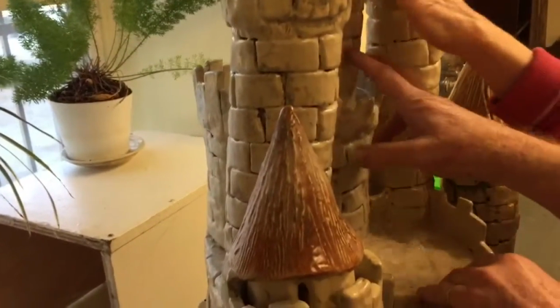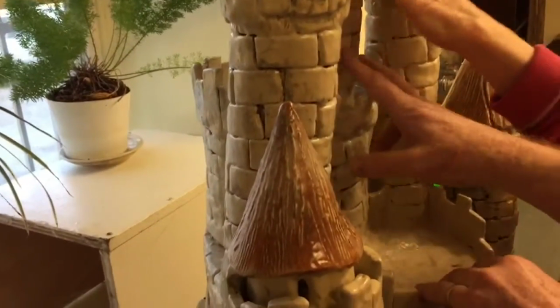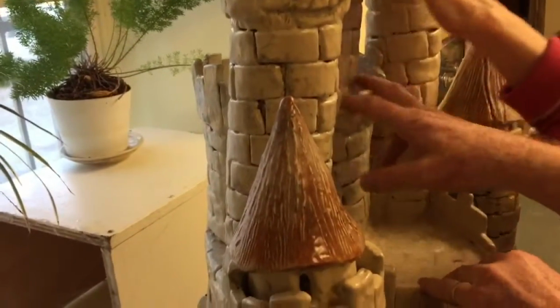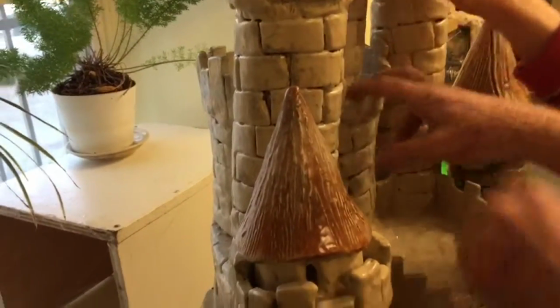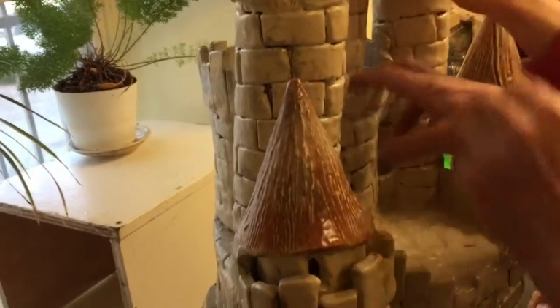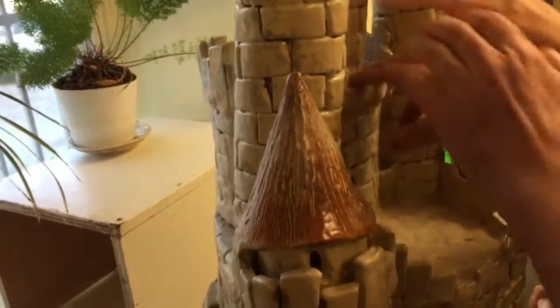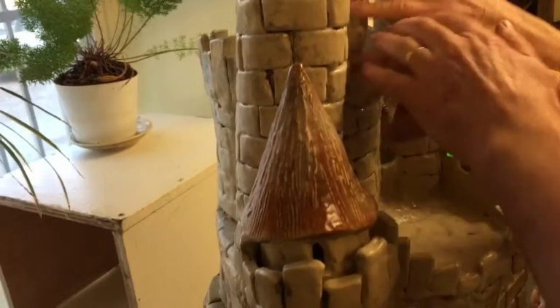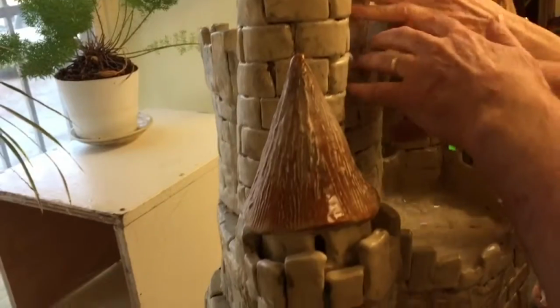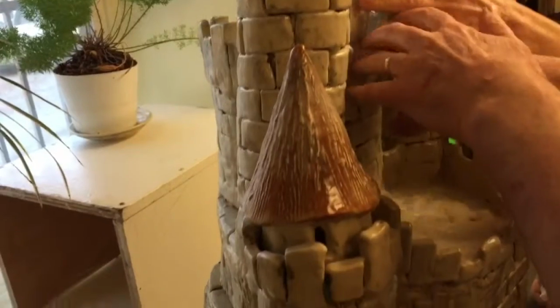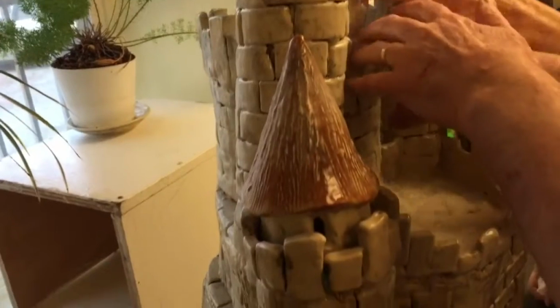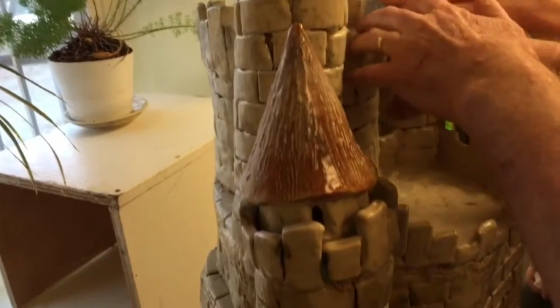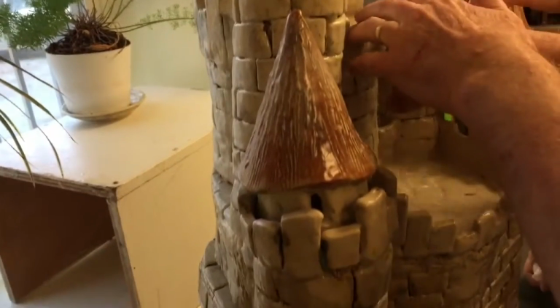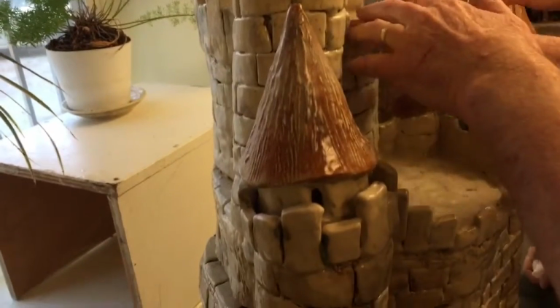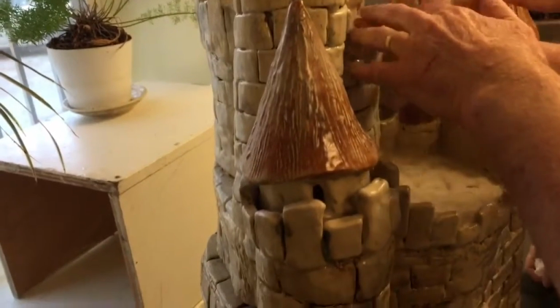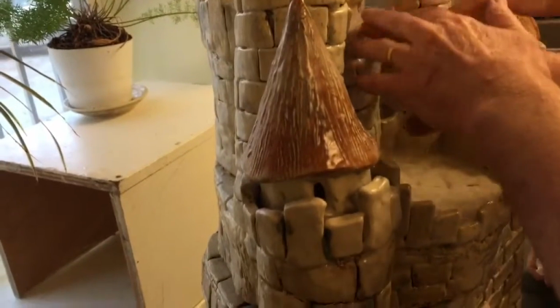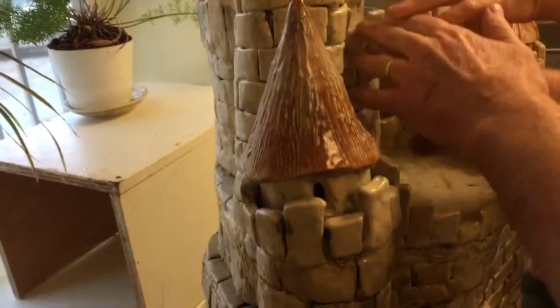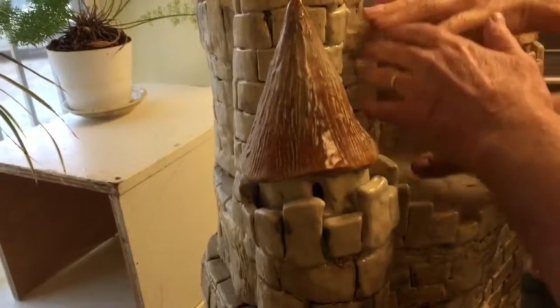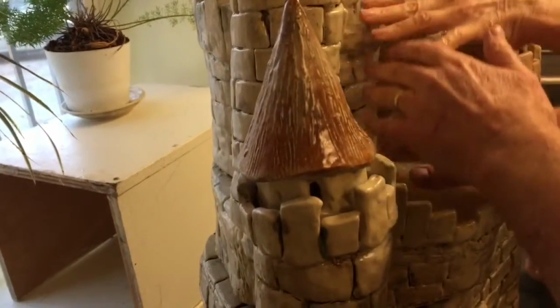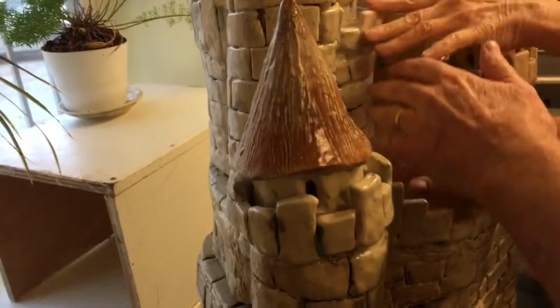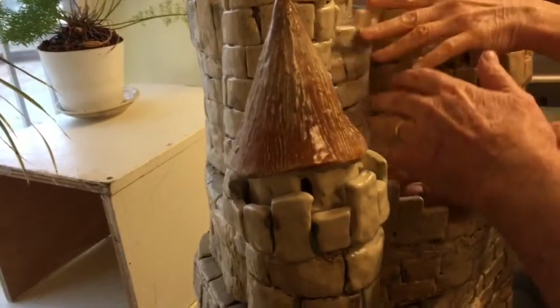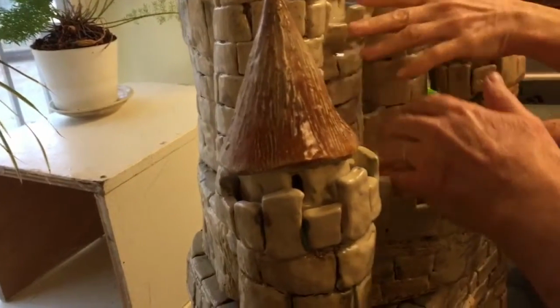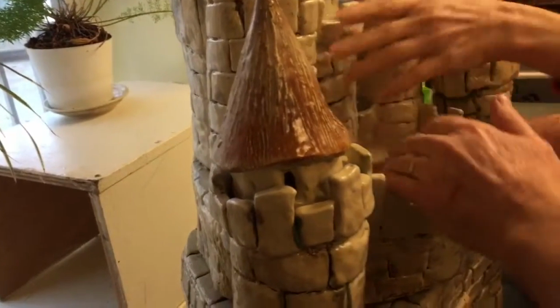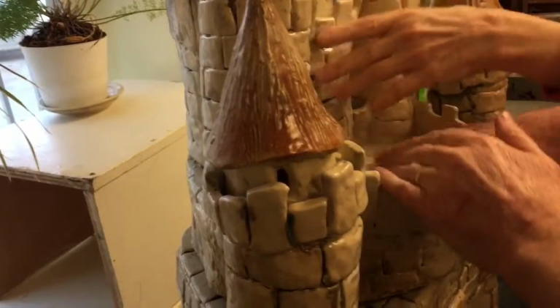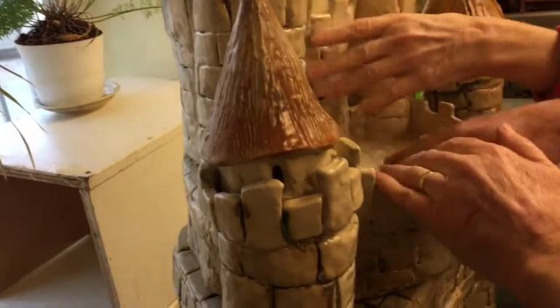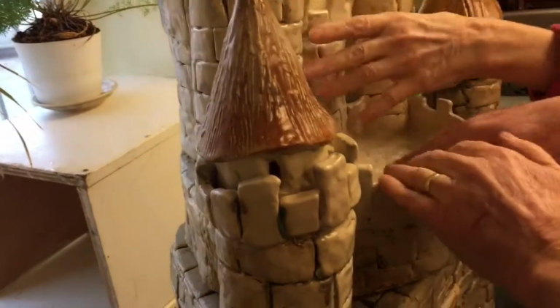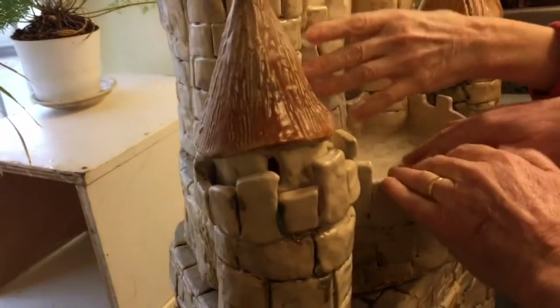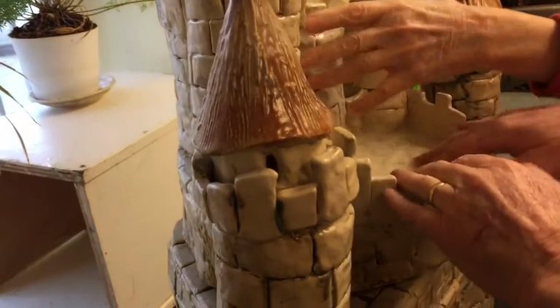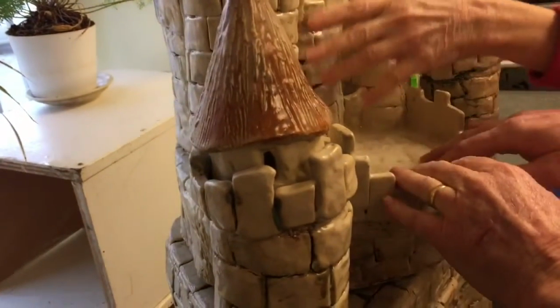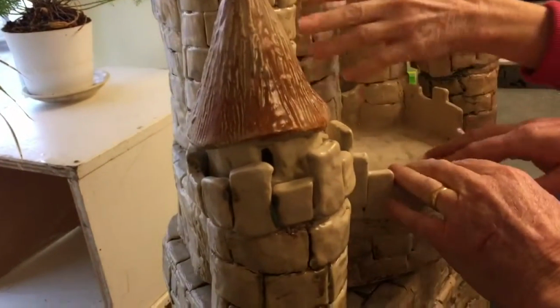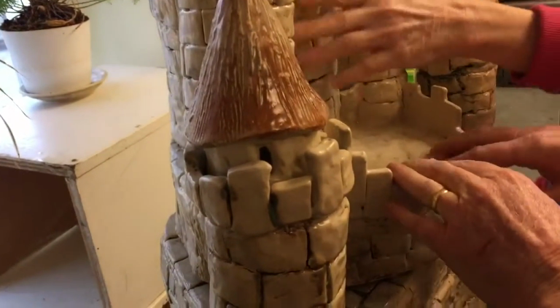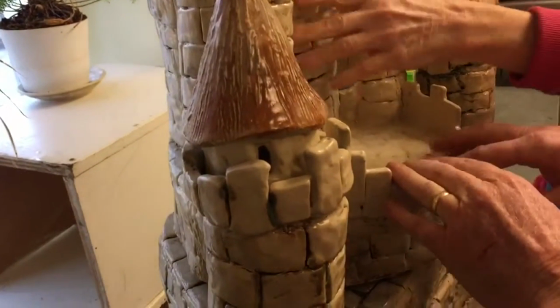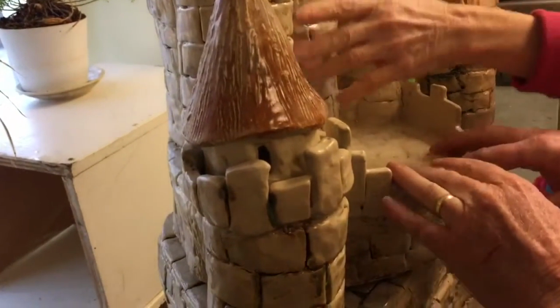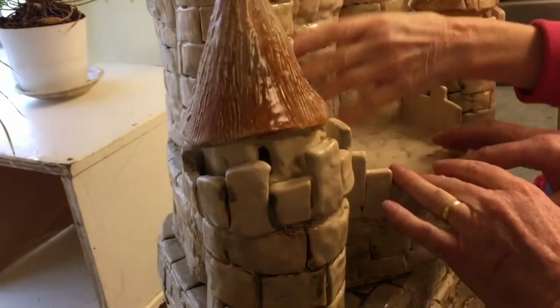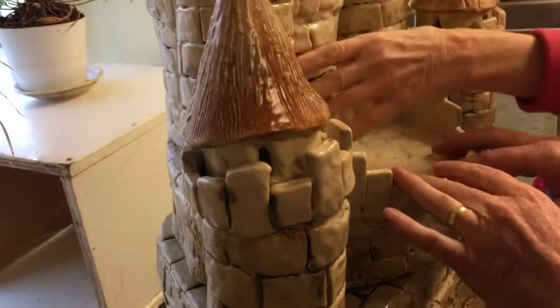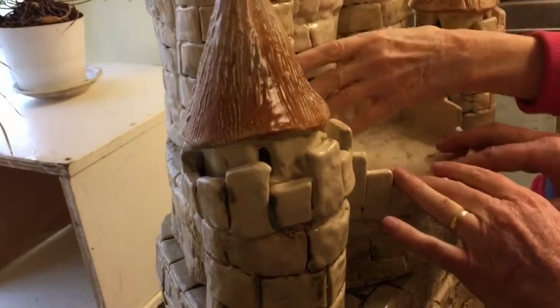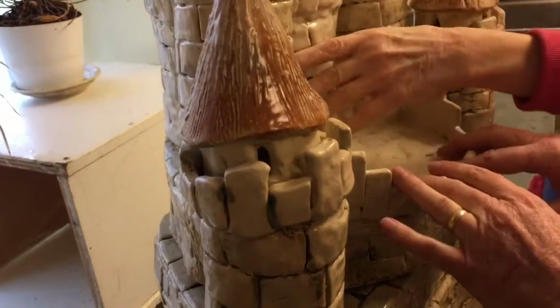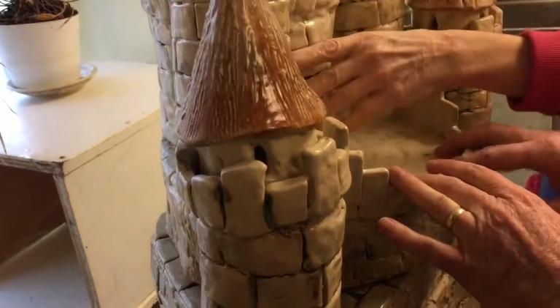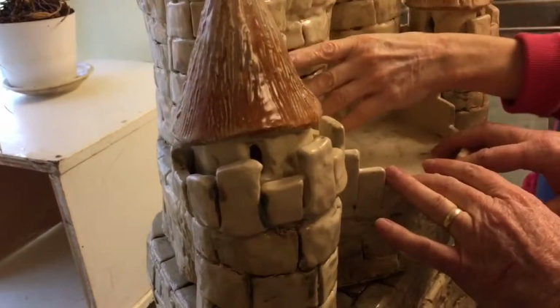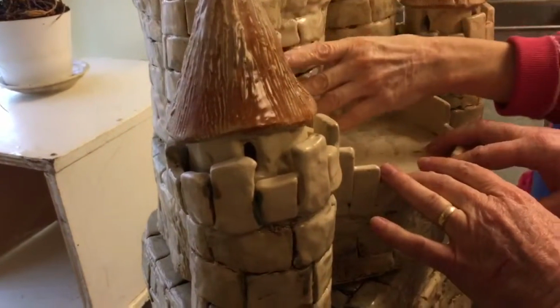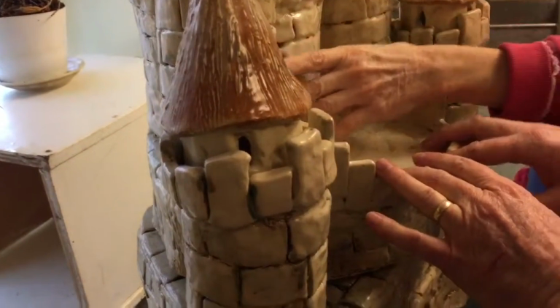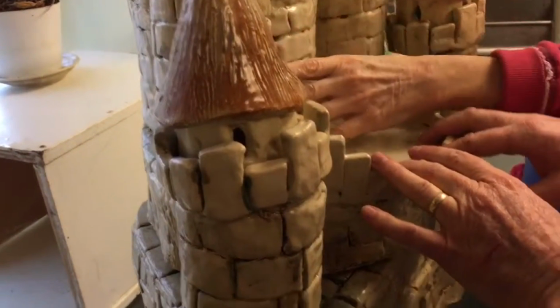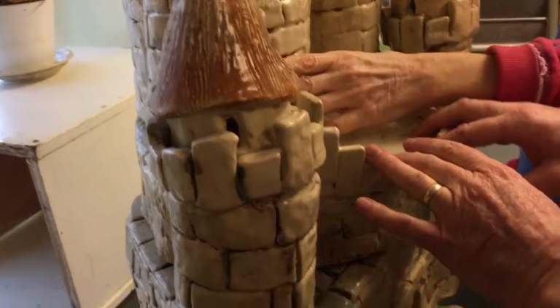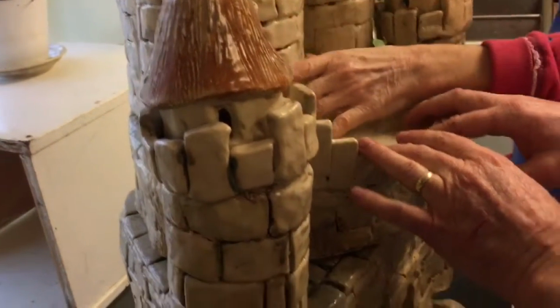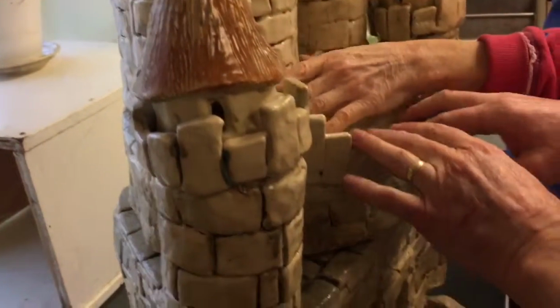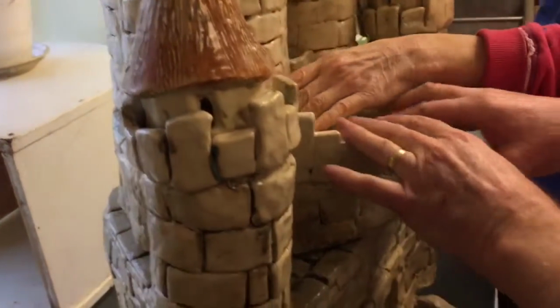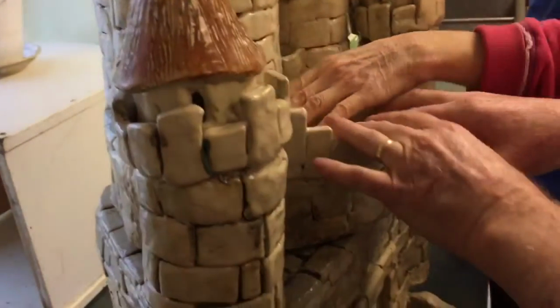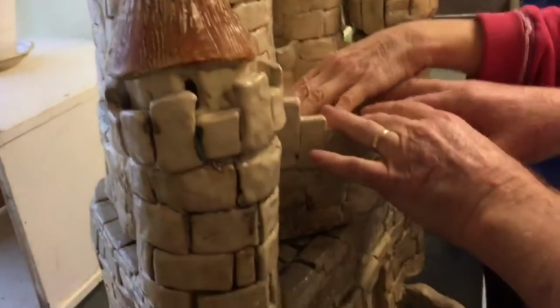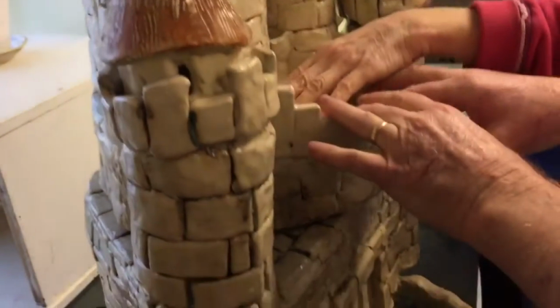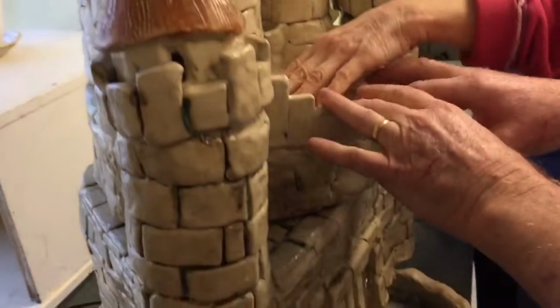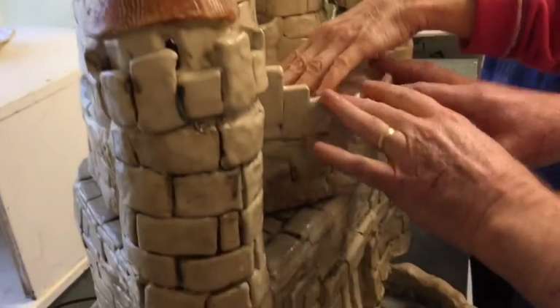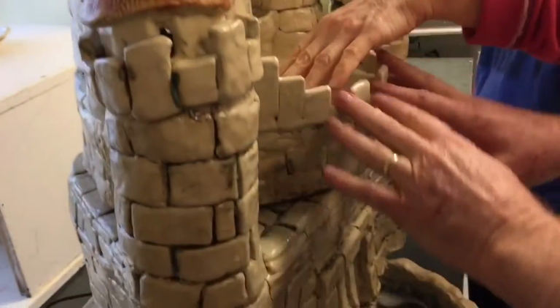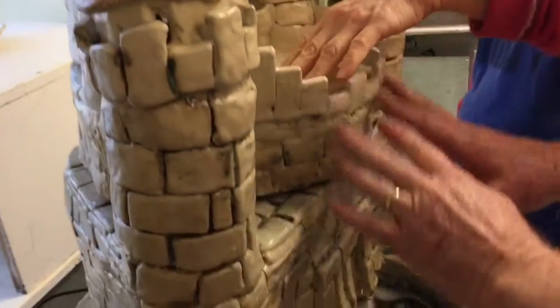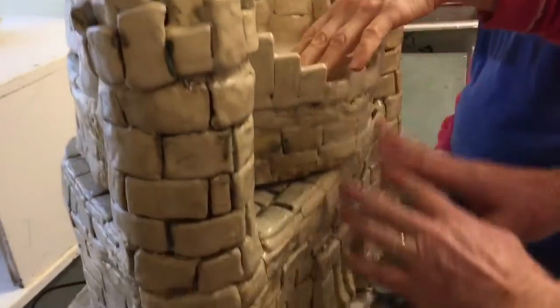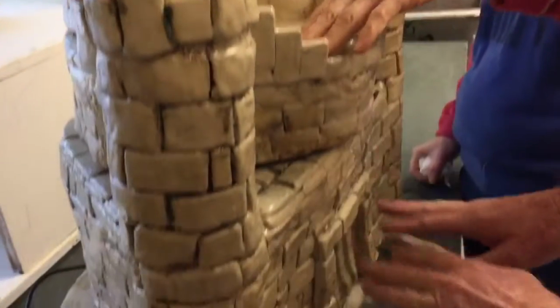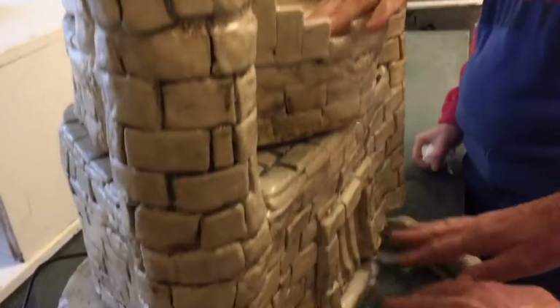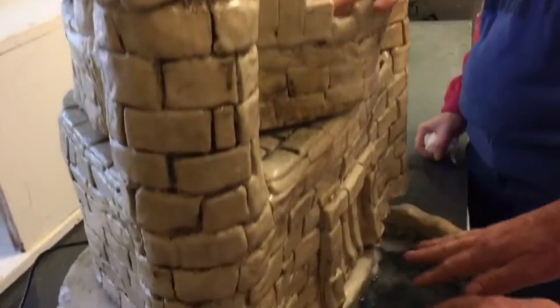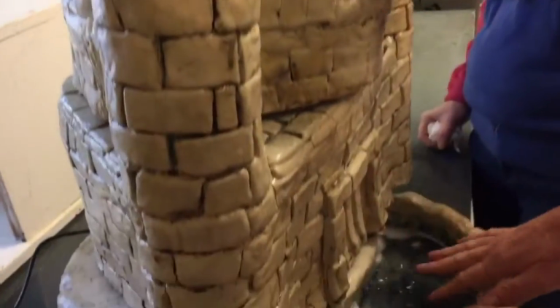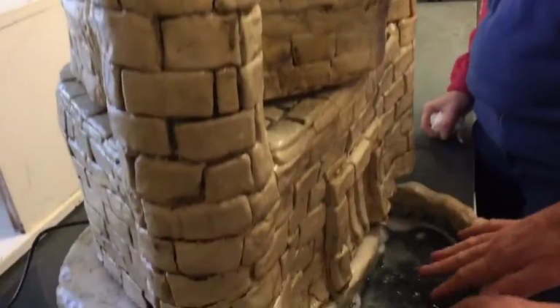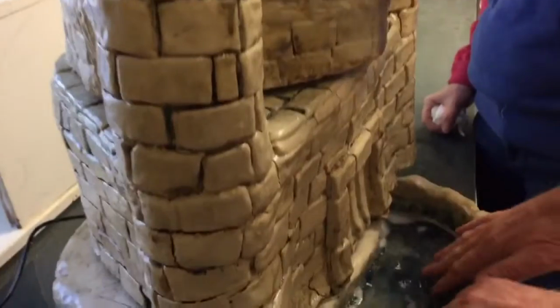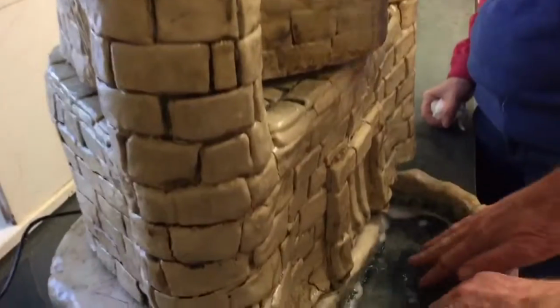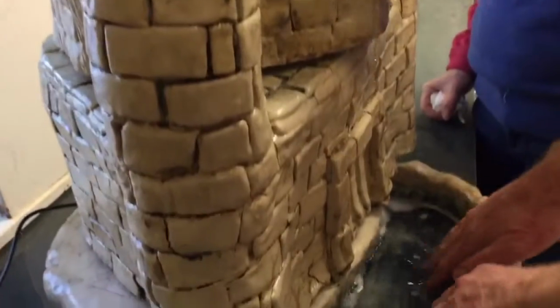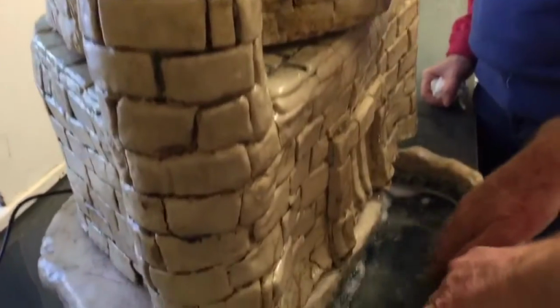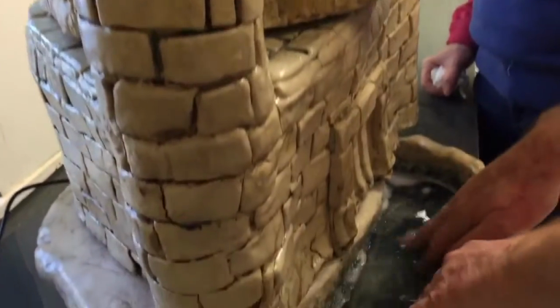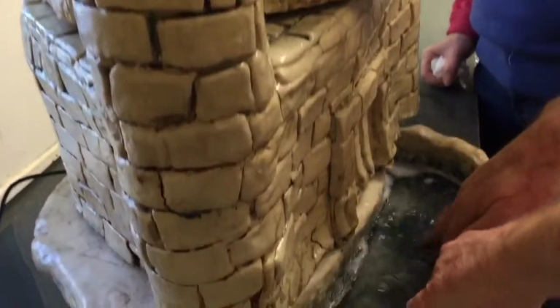It drifts down to this level, and it drifts down into the balcony, and then it drifts down into the moat in the bottom.